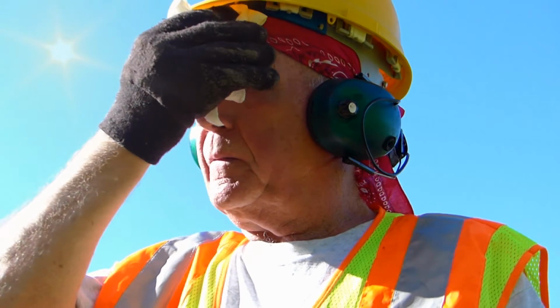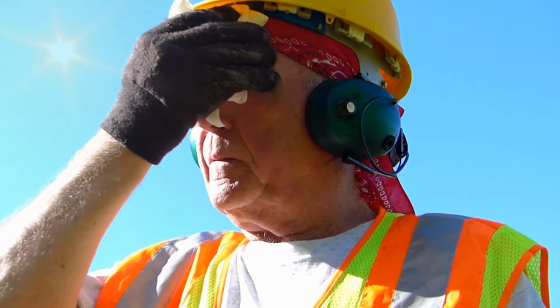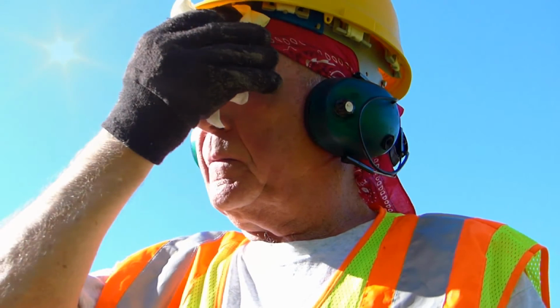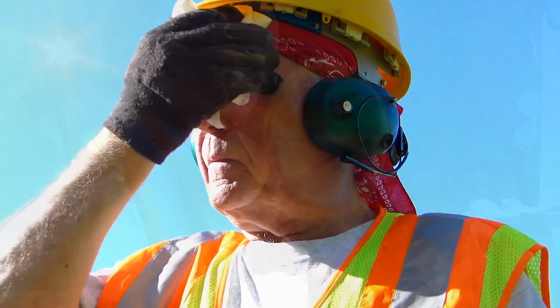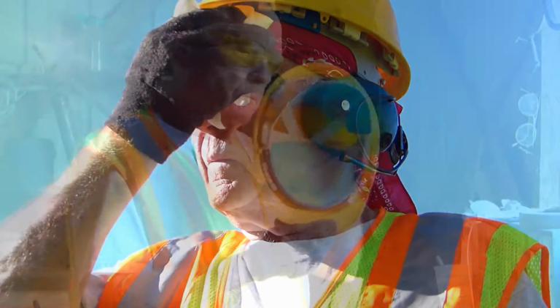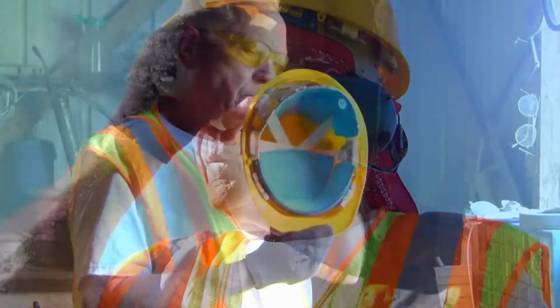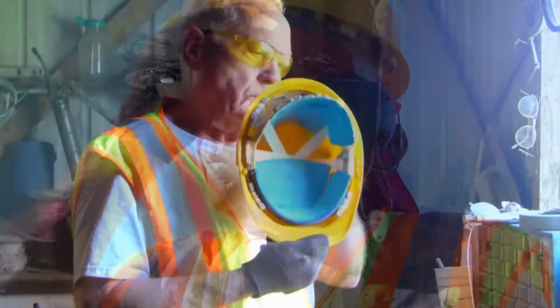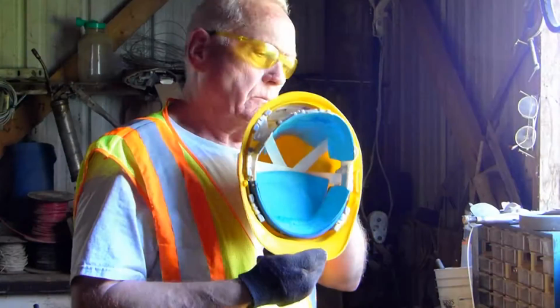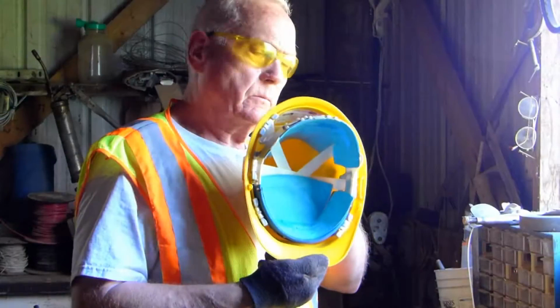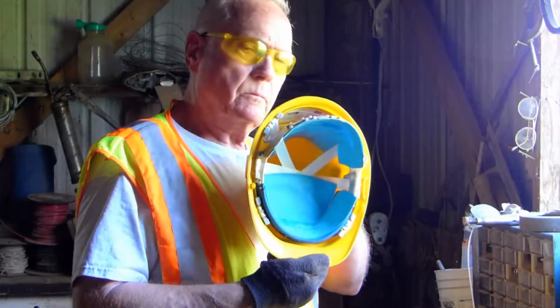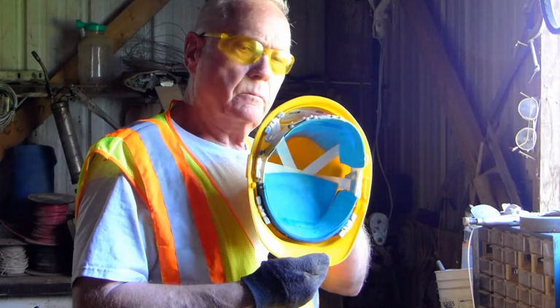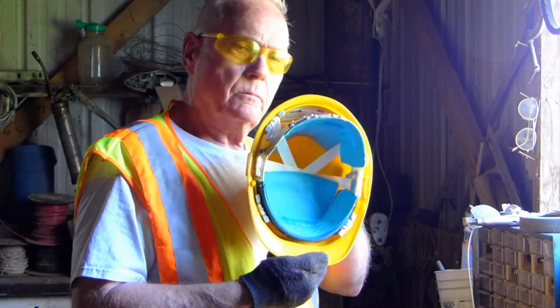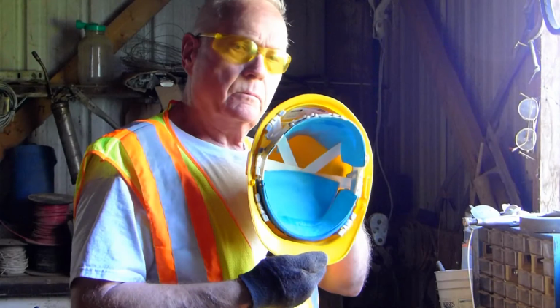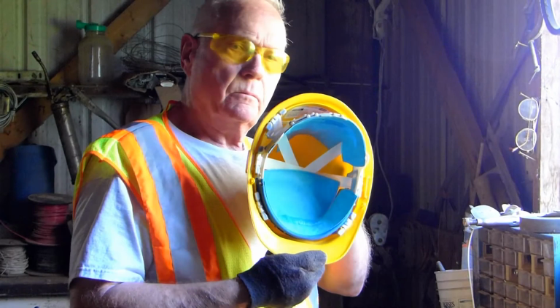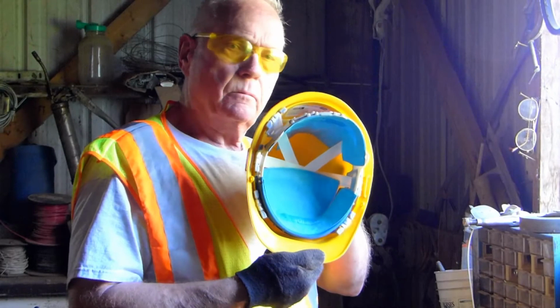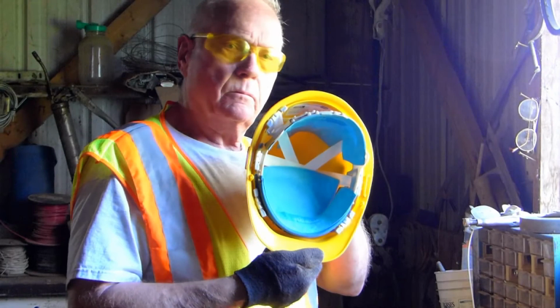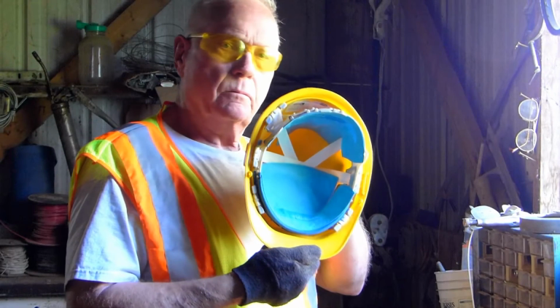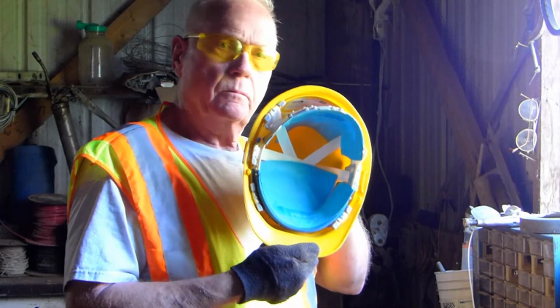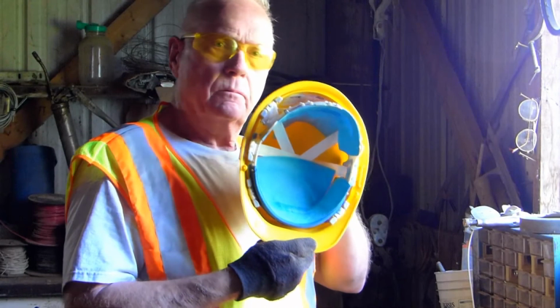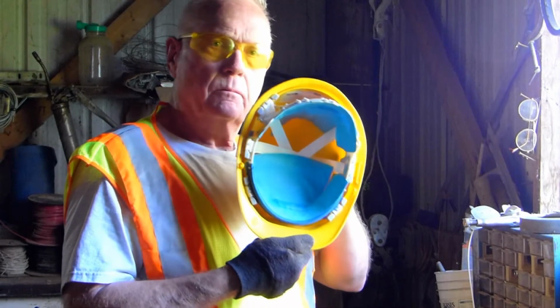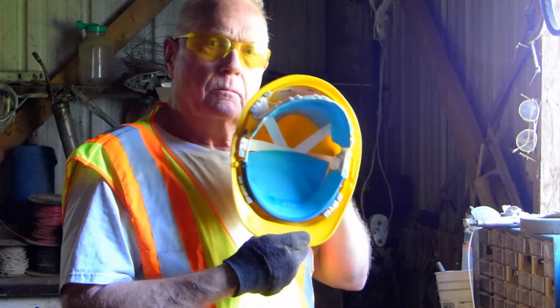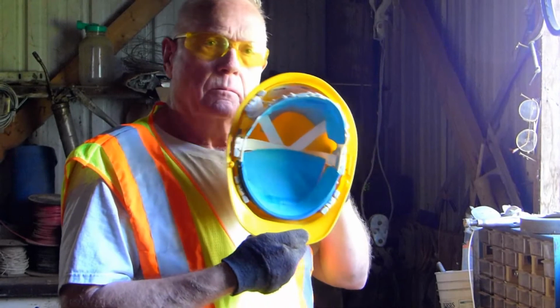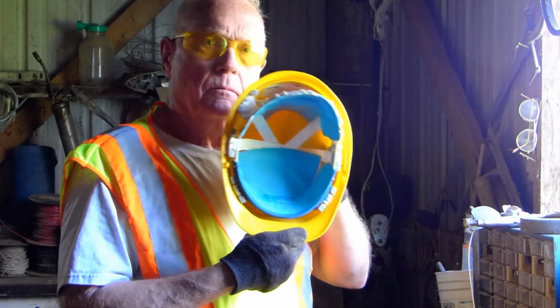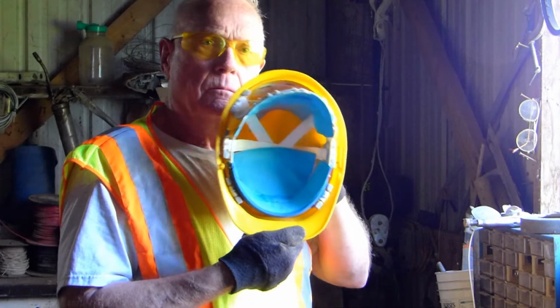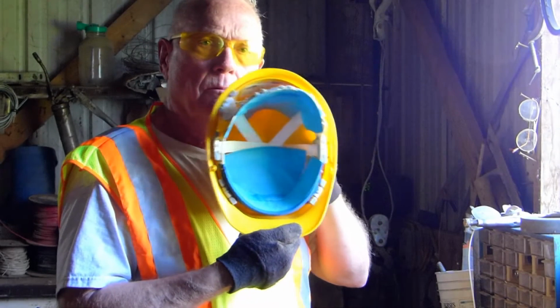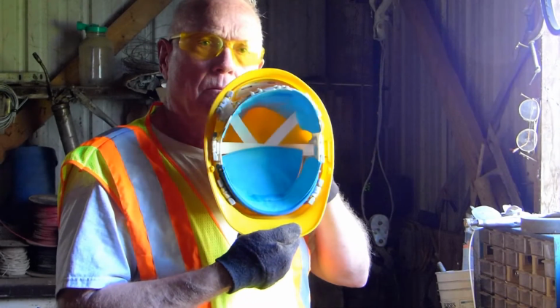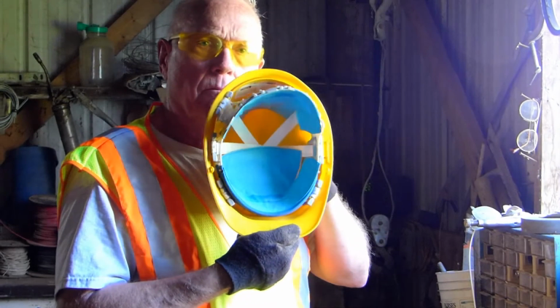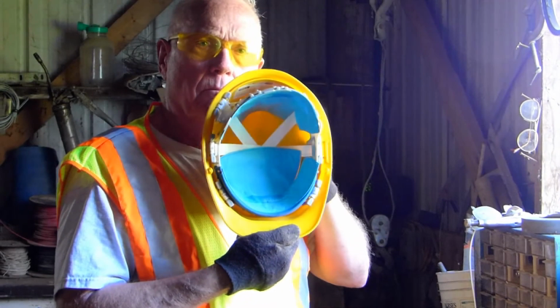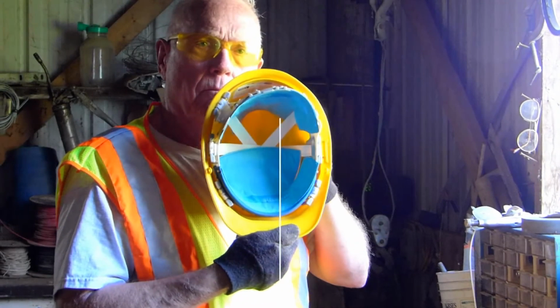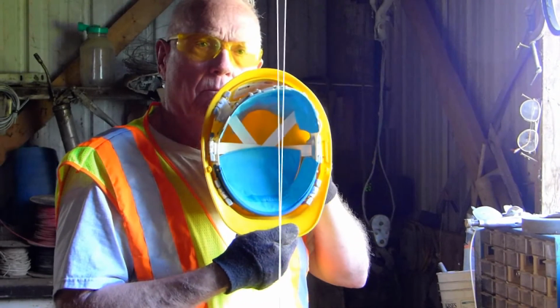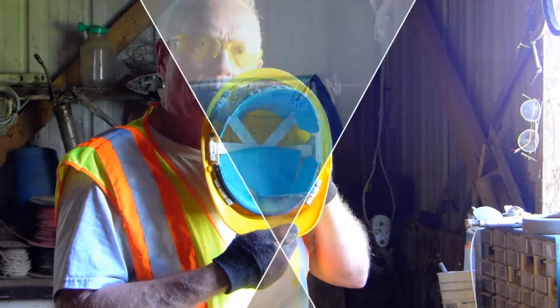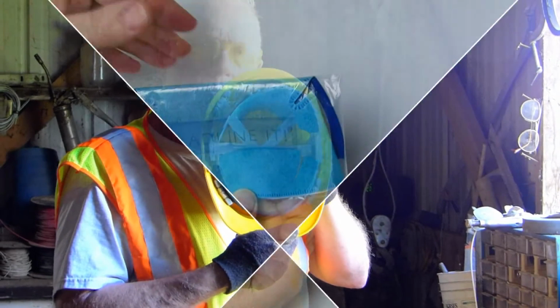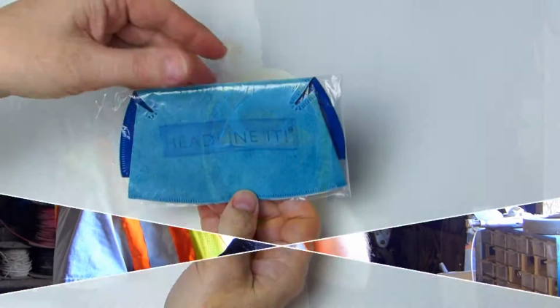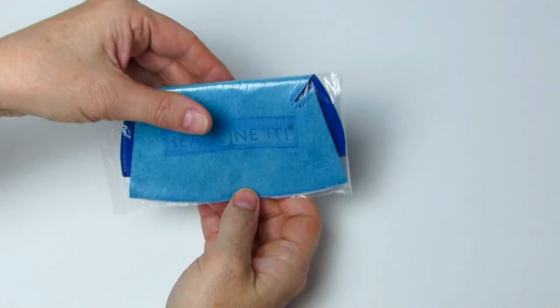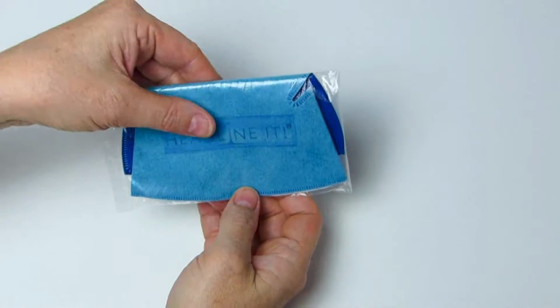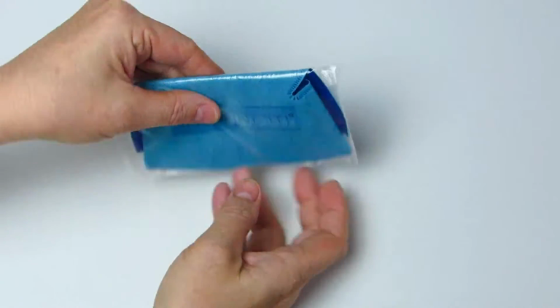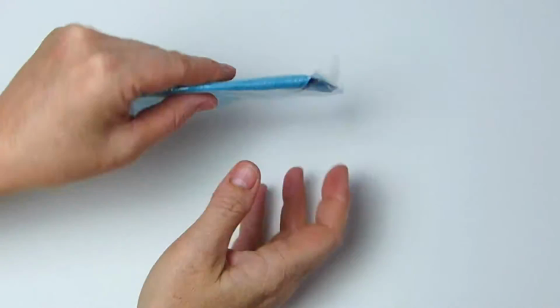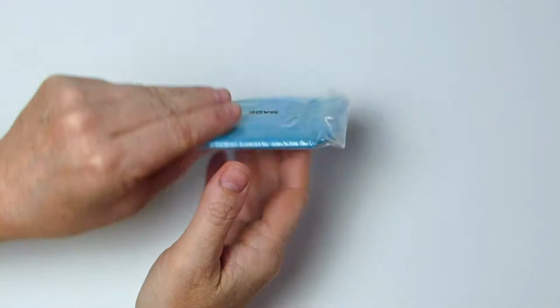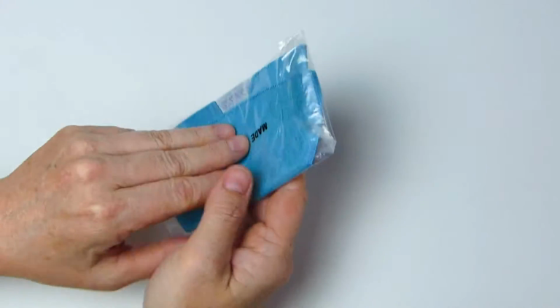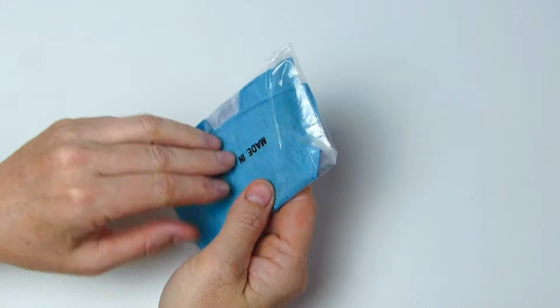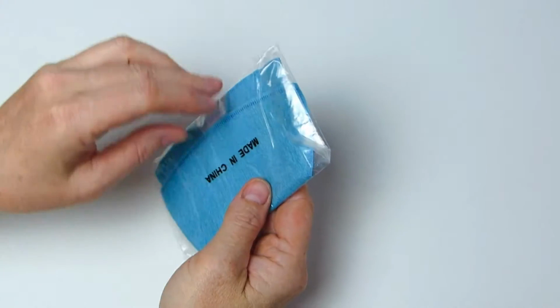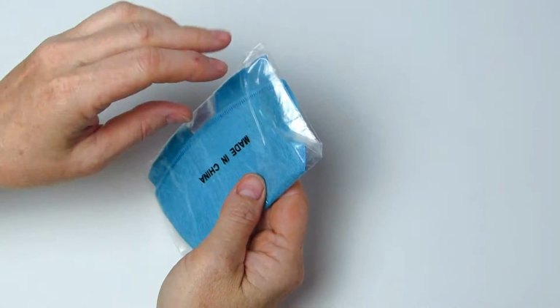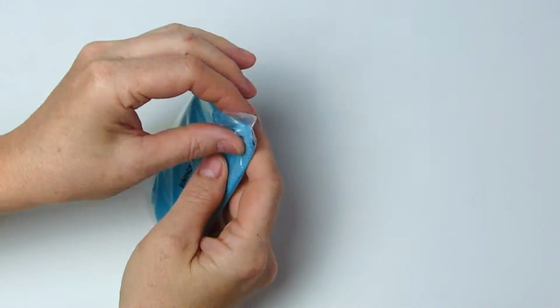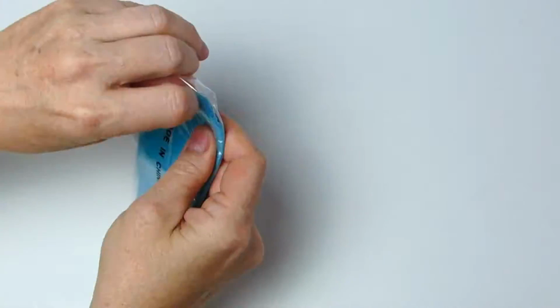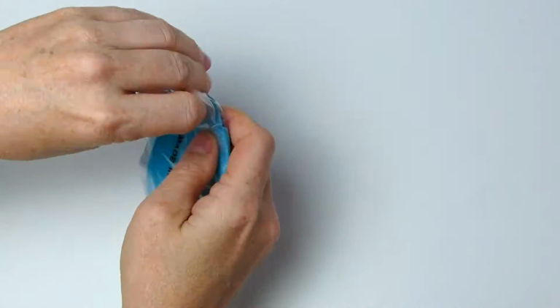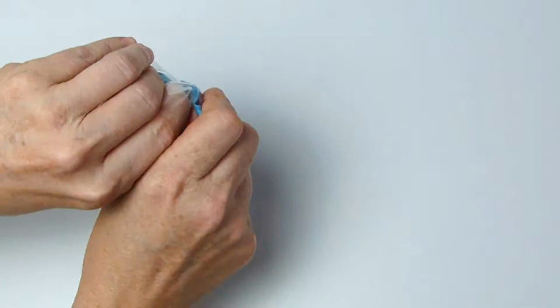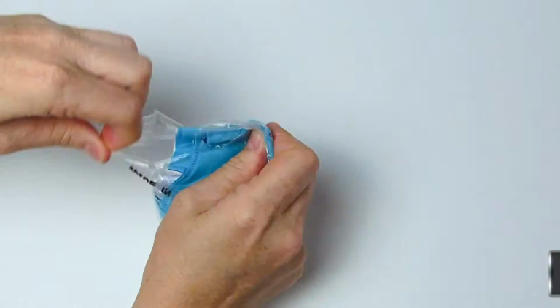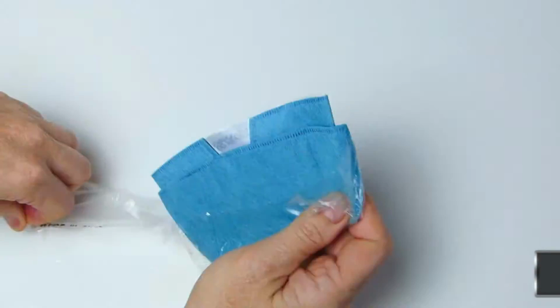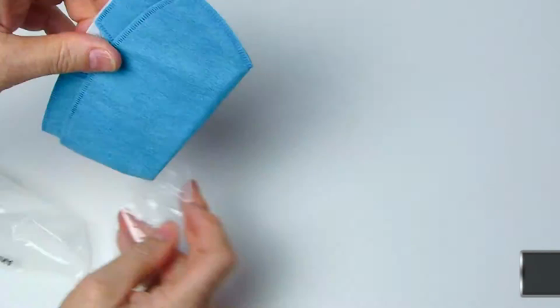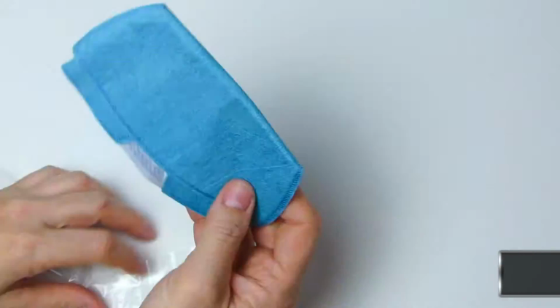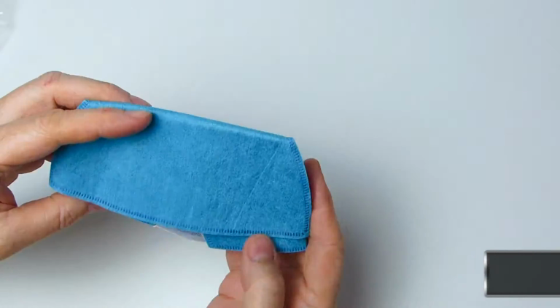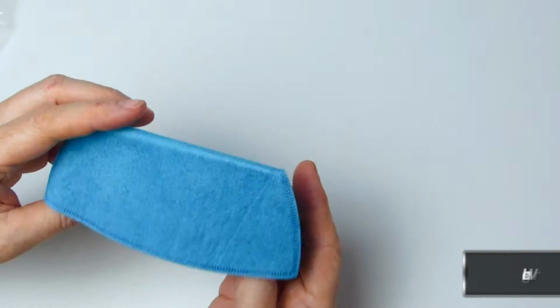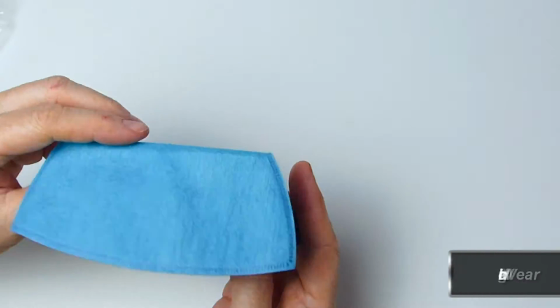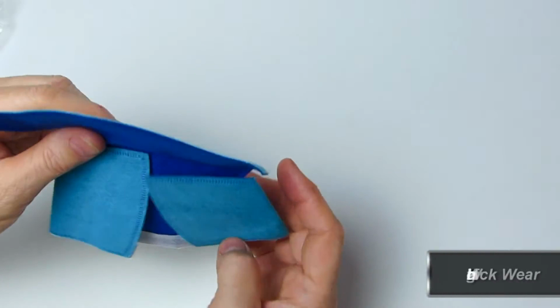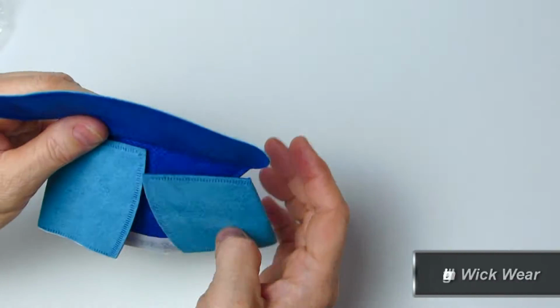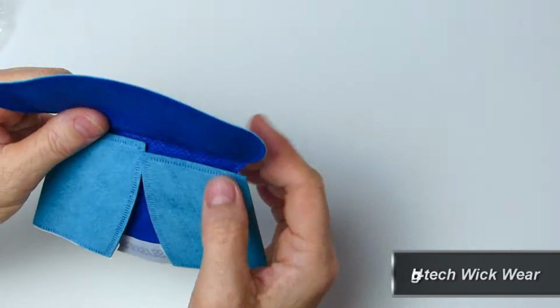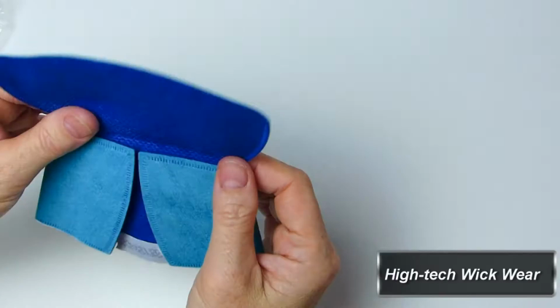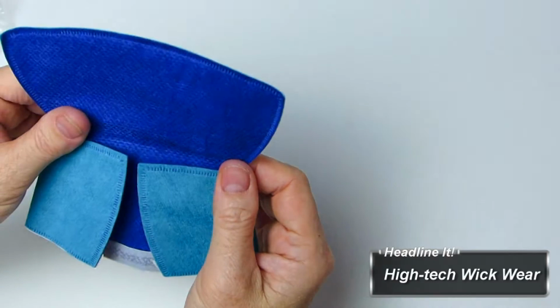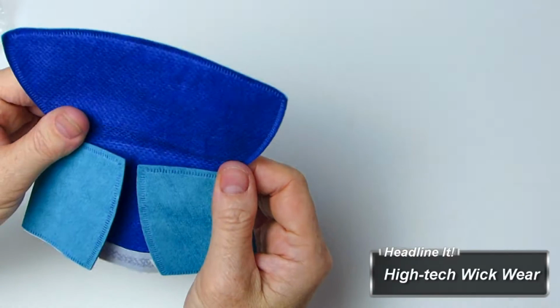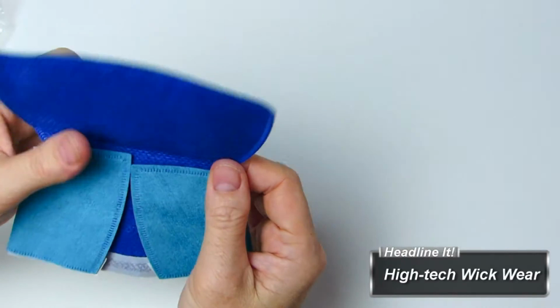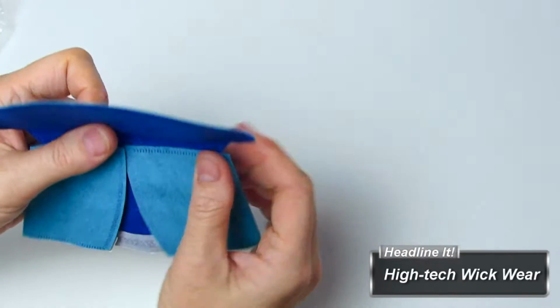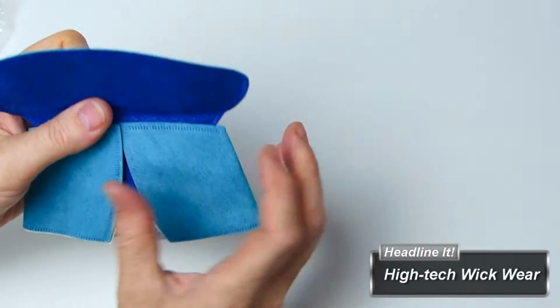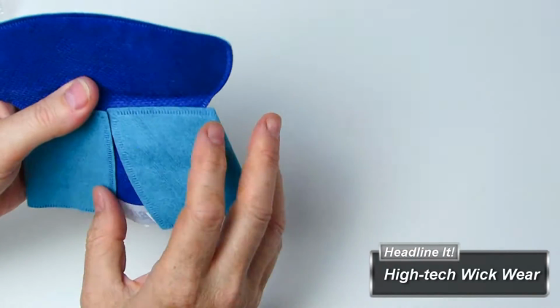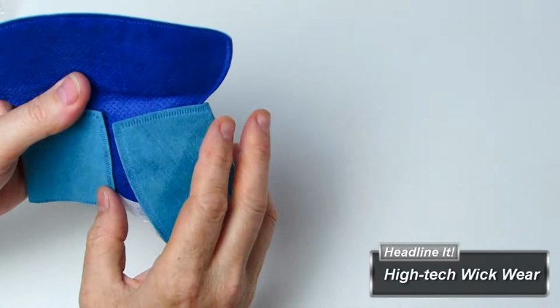Introducing the Headline-It Stop Sweat Safety Liners. Each liner is individually wrapped and made of high-tech wick wear.